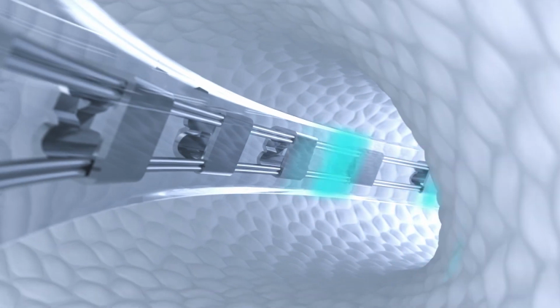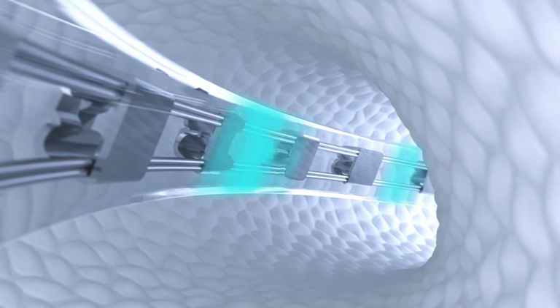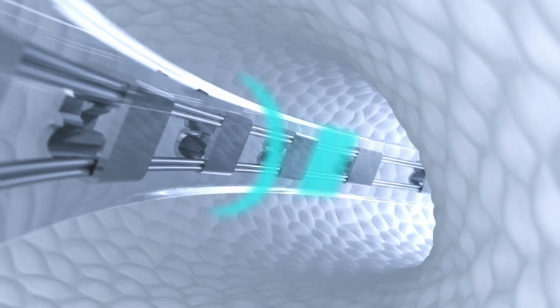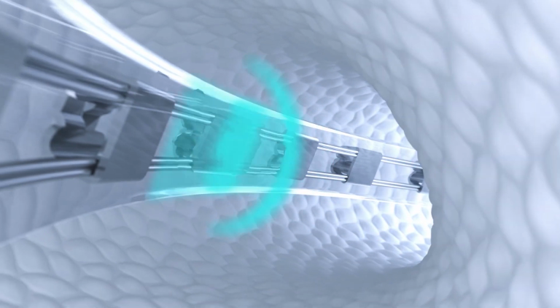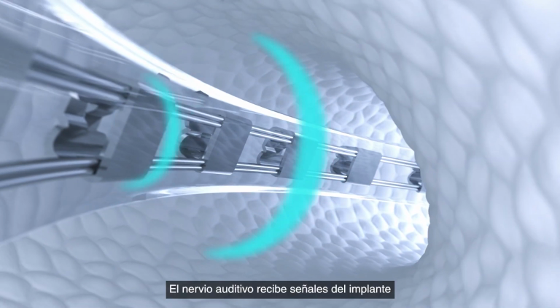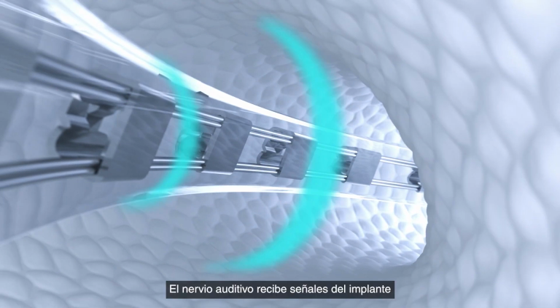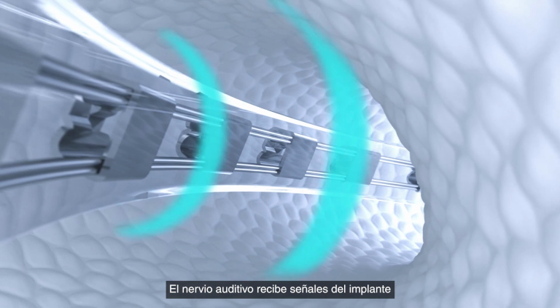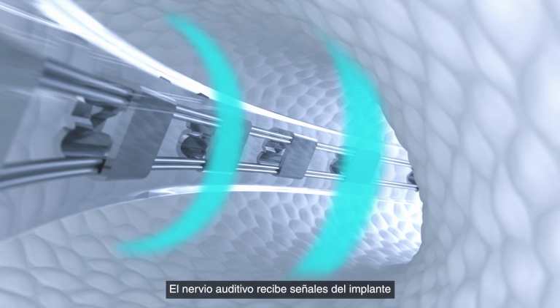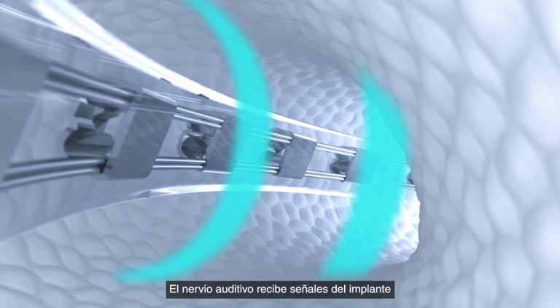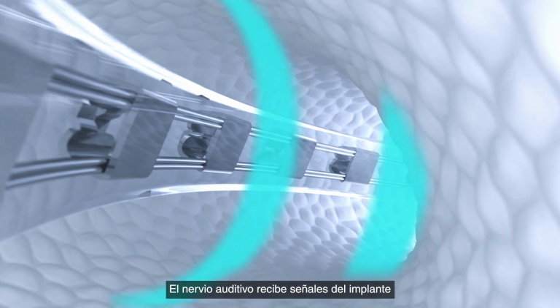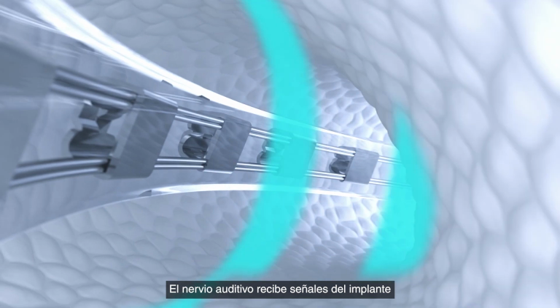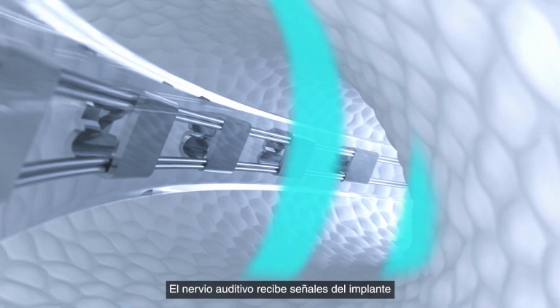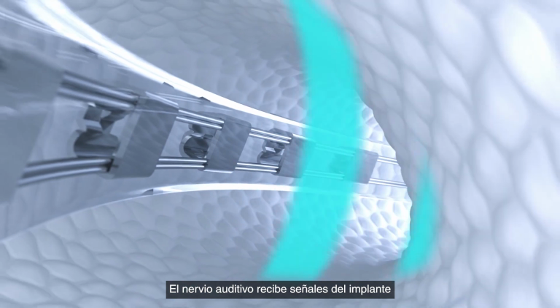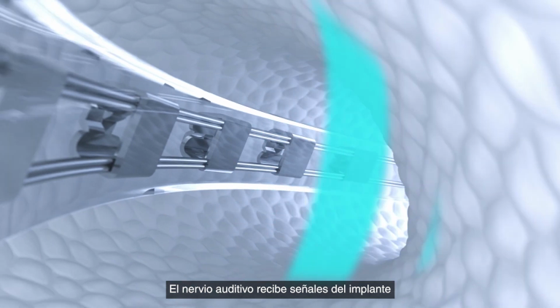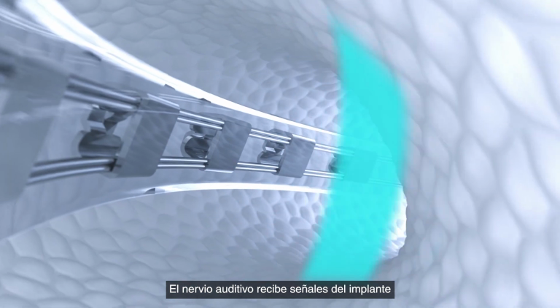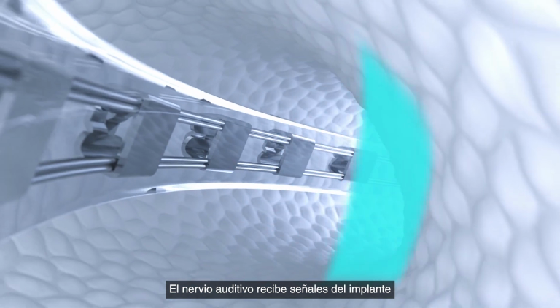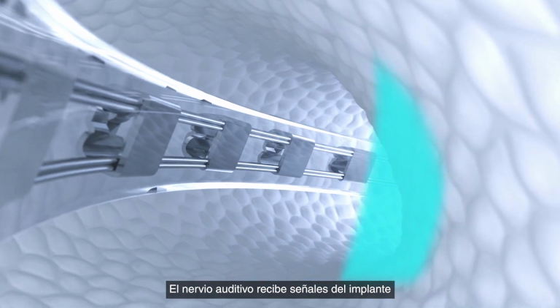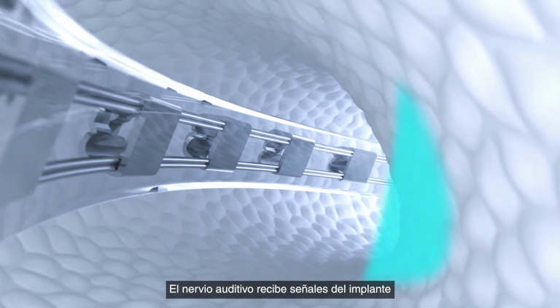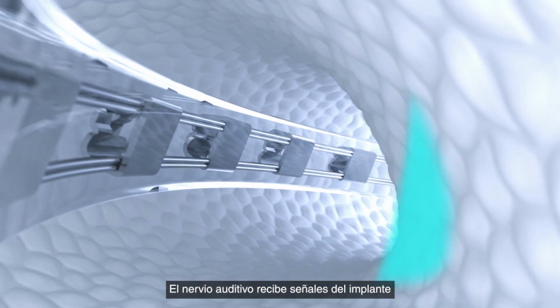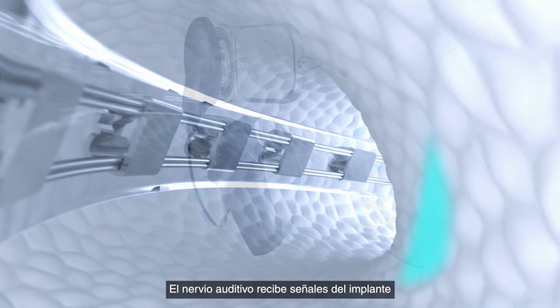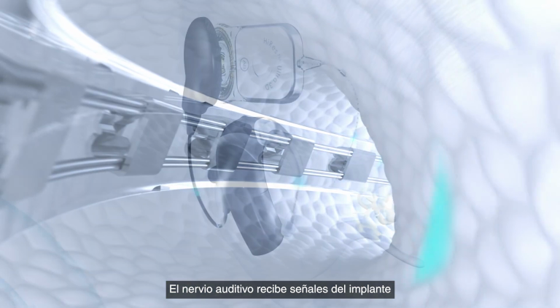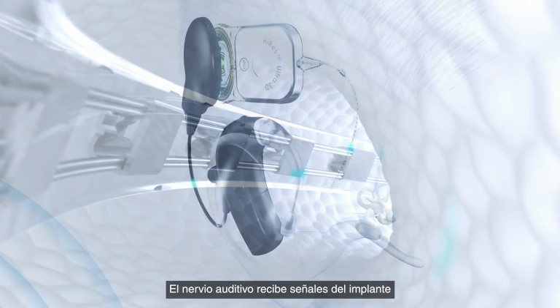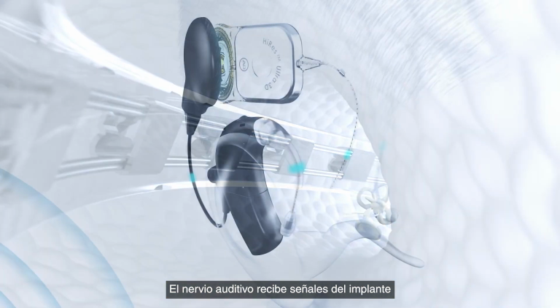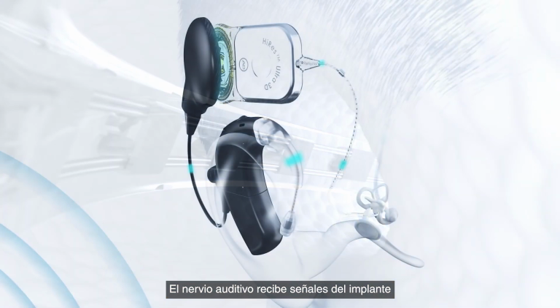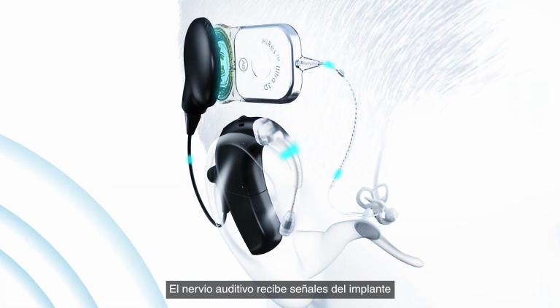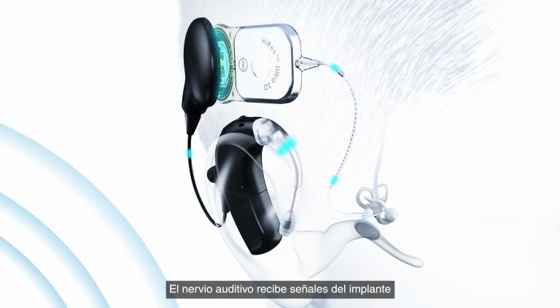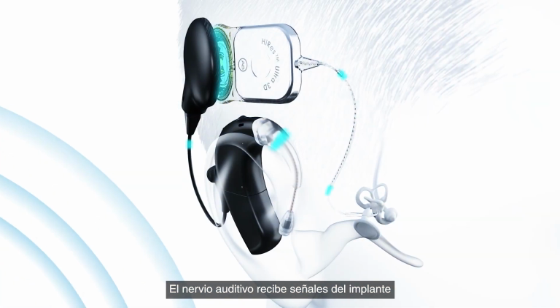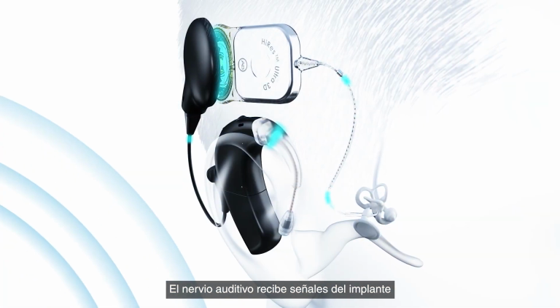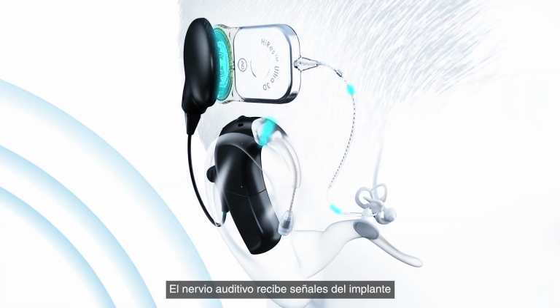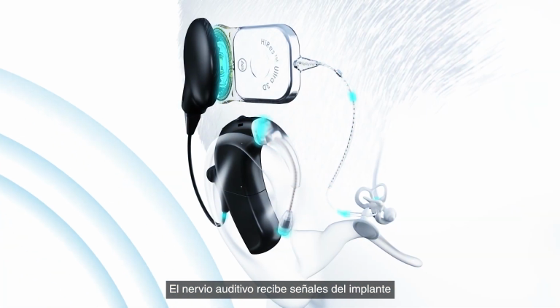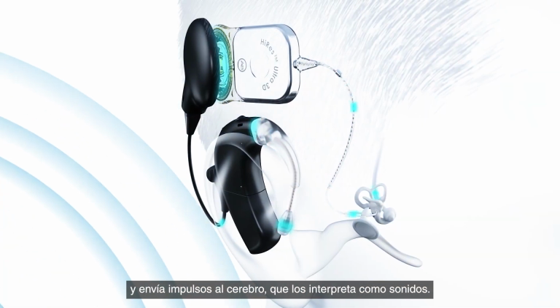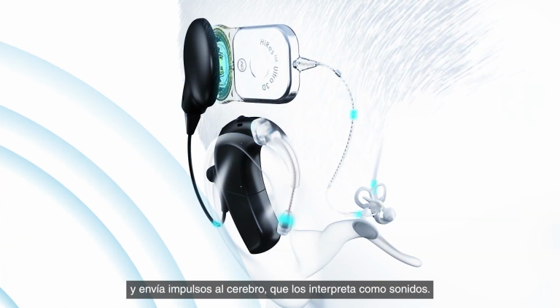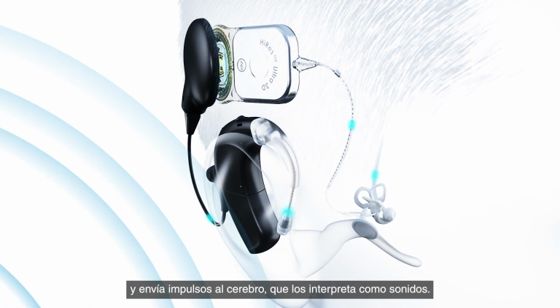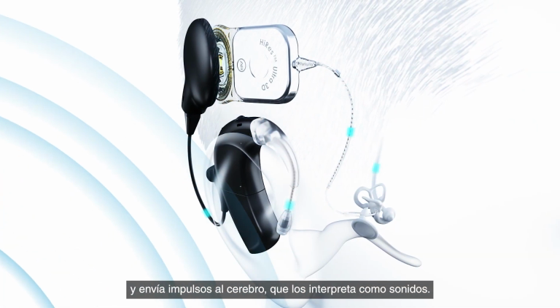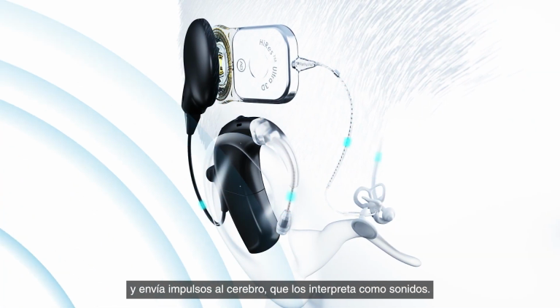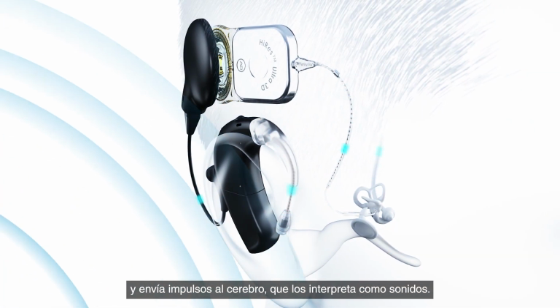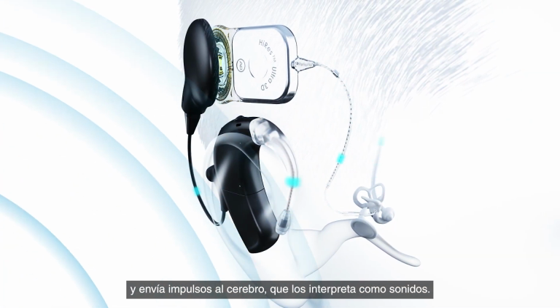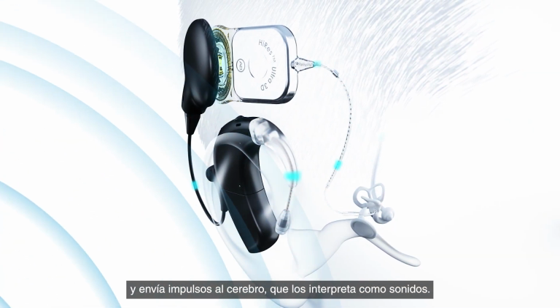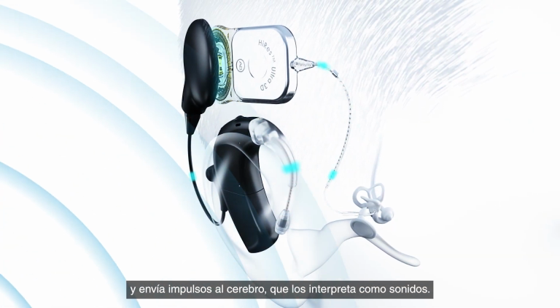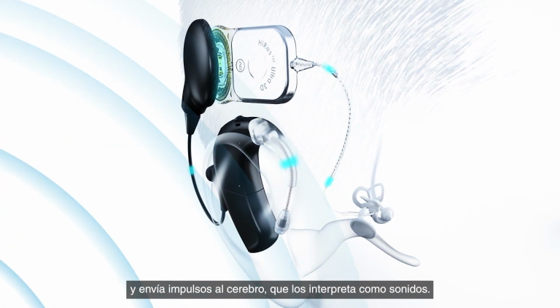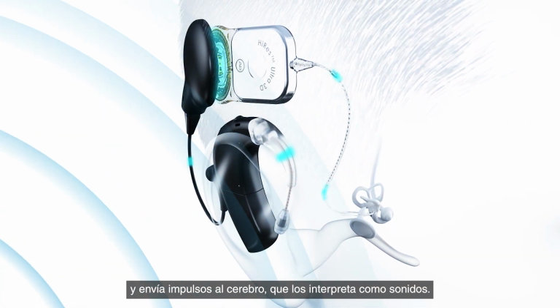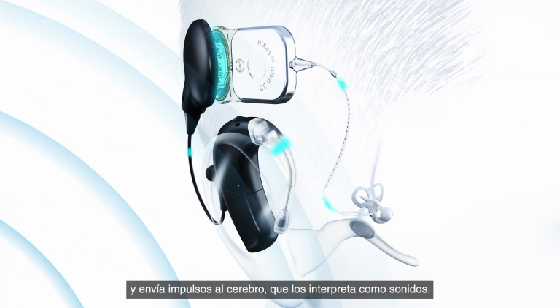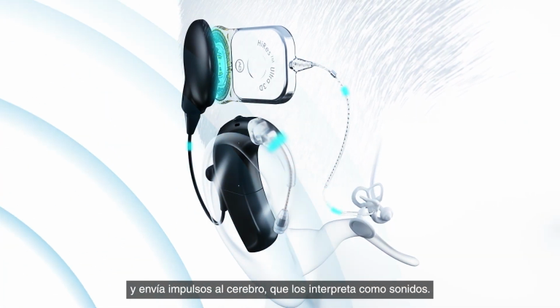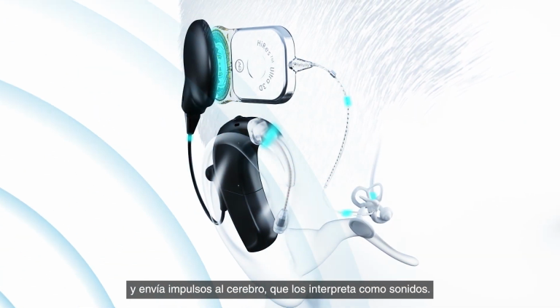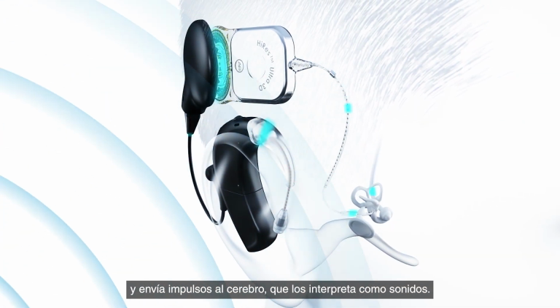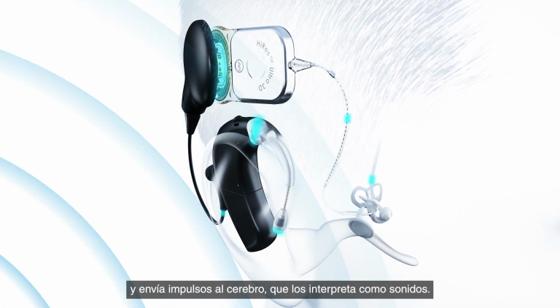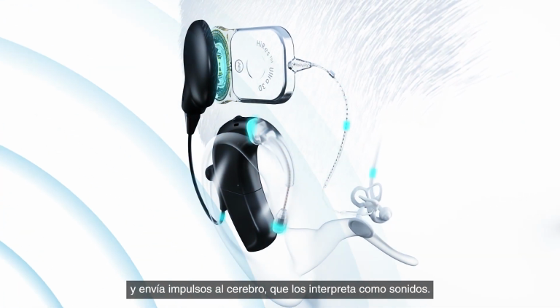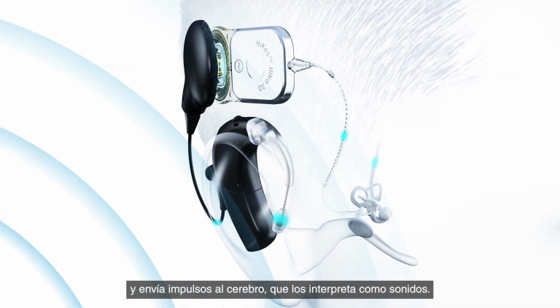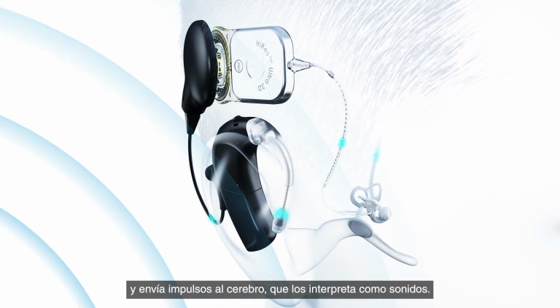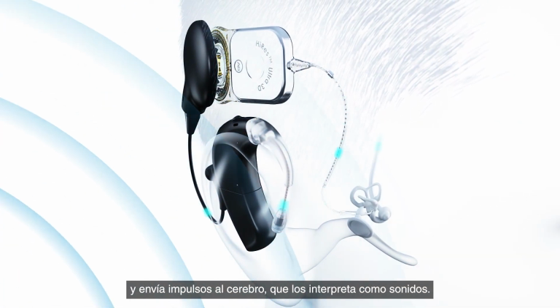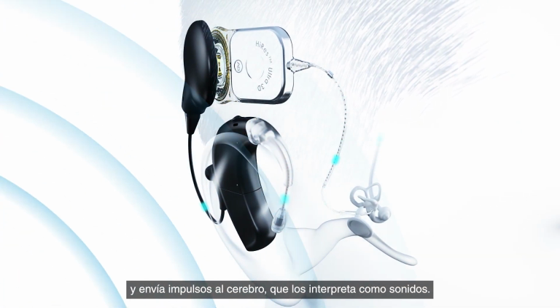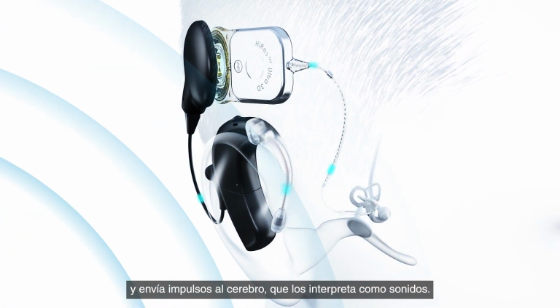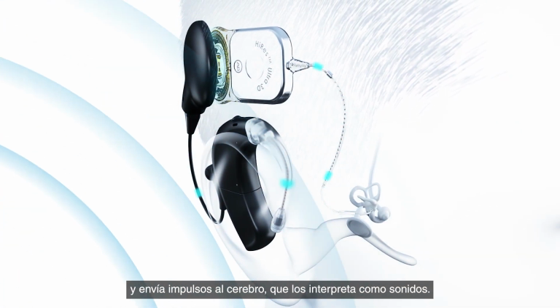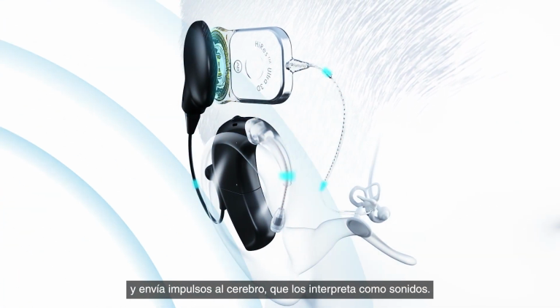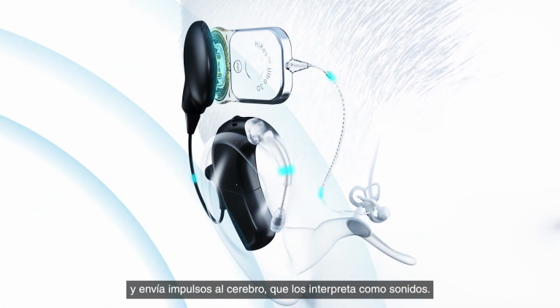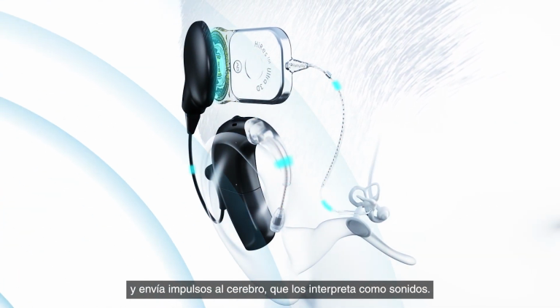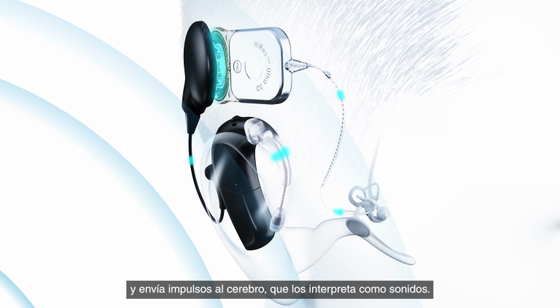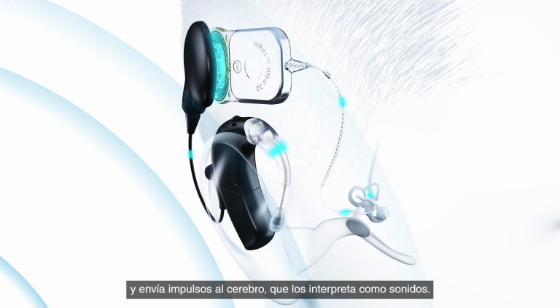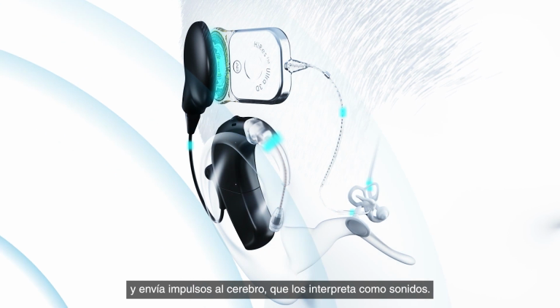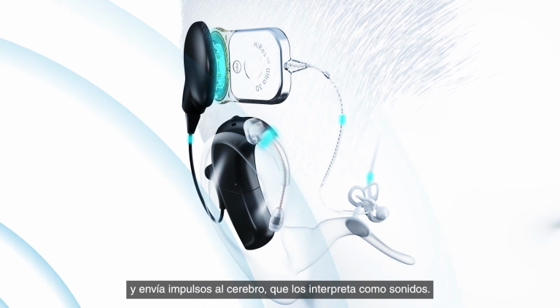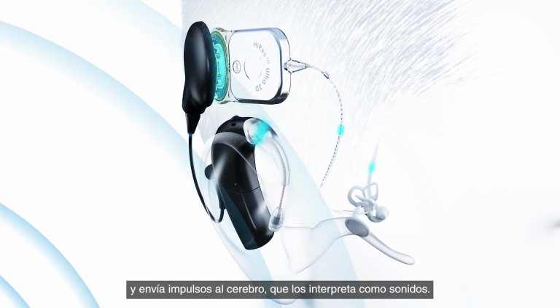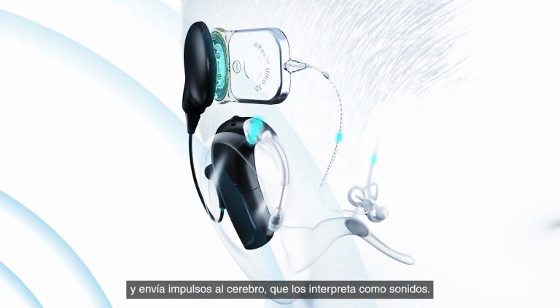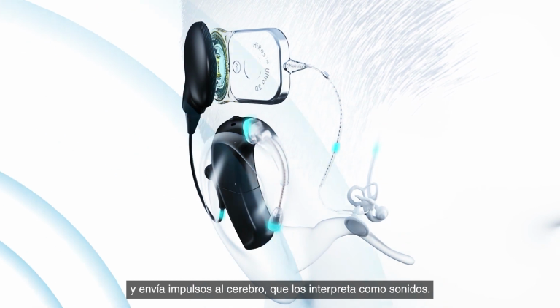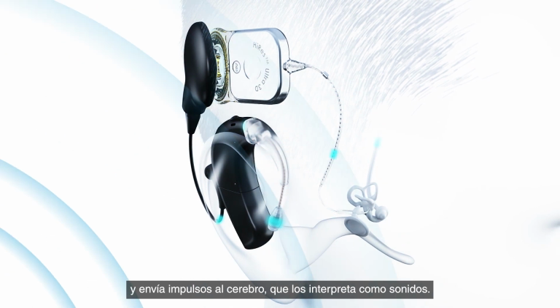The electrodes then directly stimulate the hearing nerve. The hearing nerve receives signals from the implant and sends impulses to the brain, which interprets them as sounds.